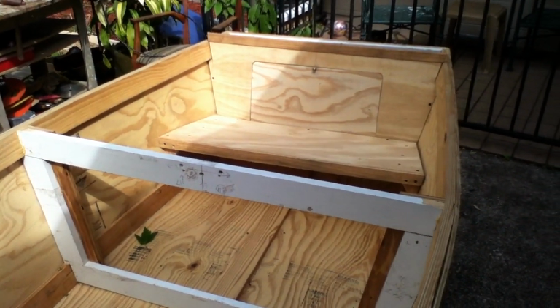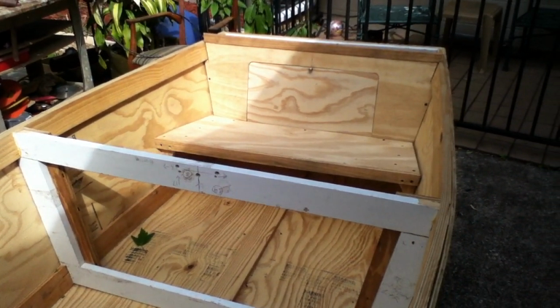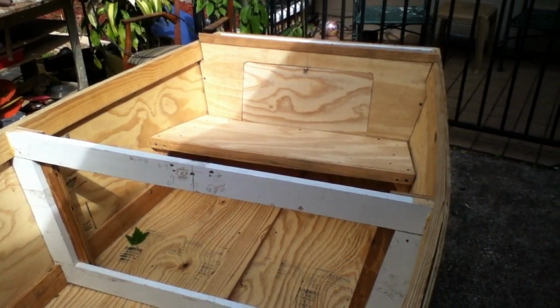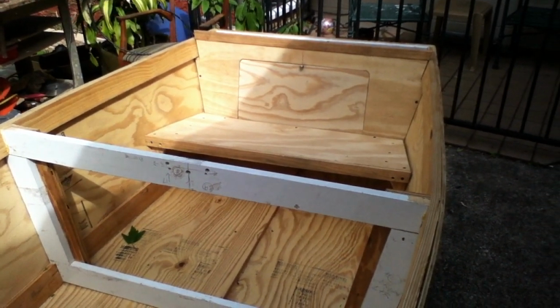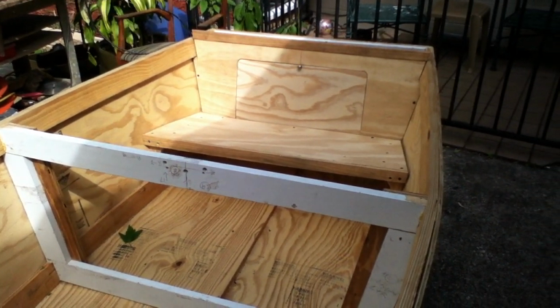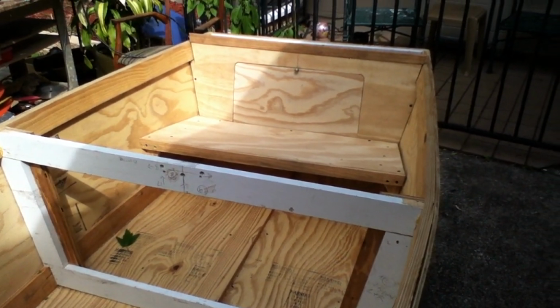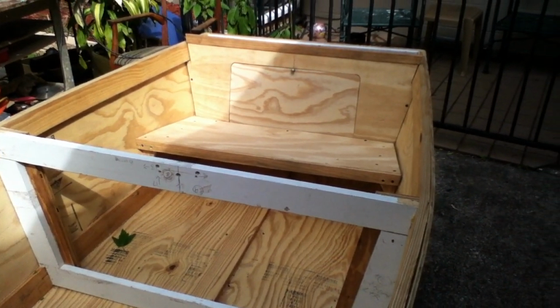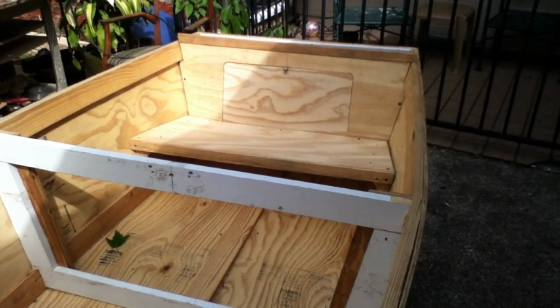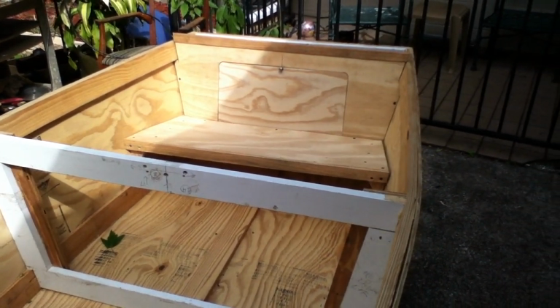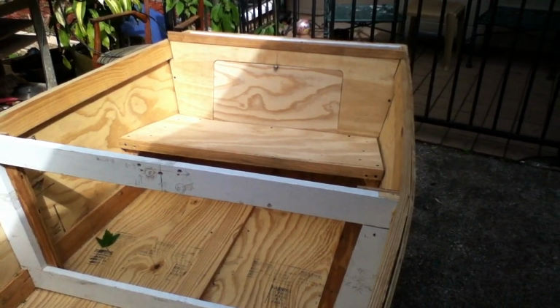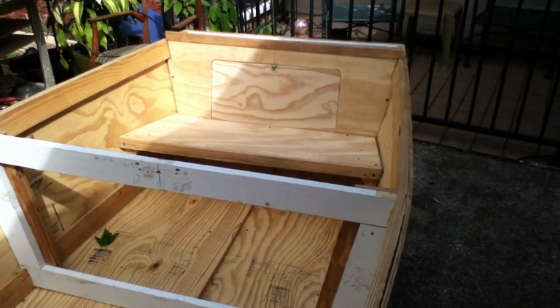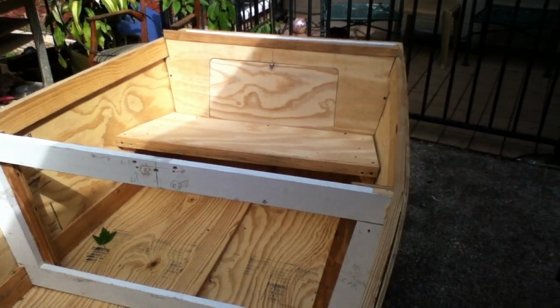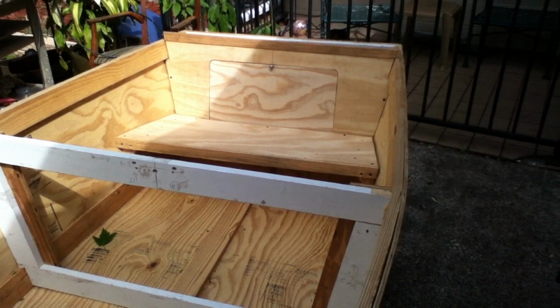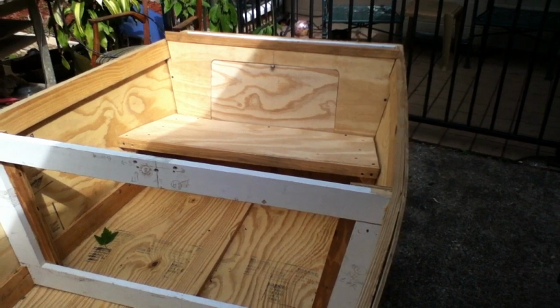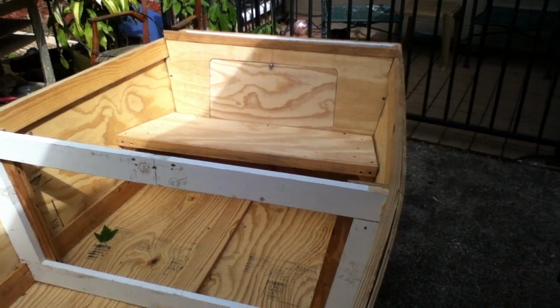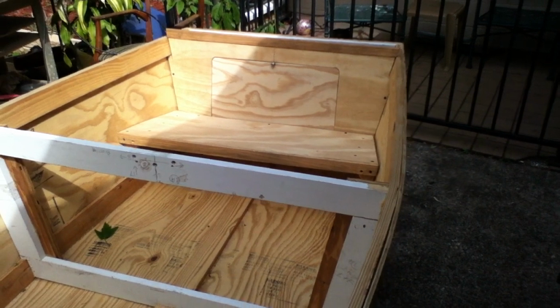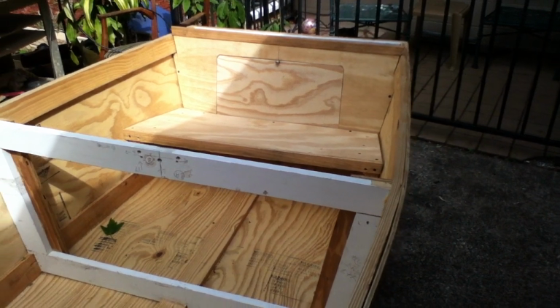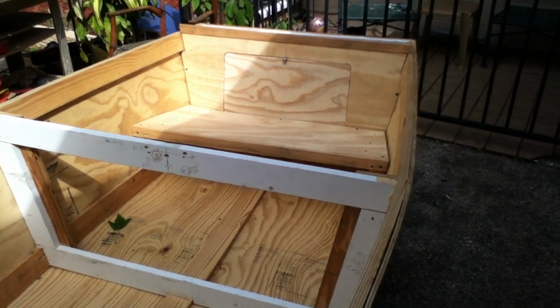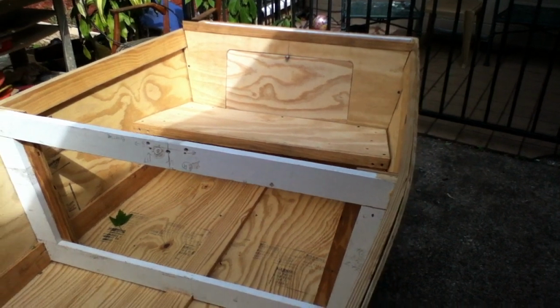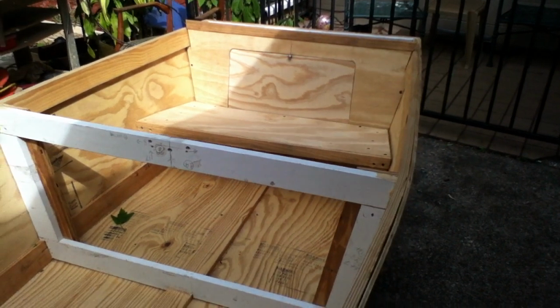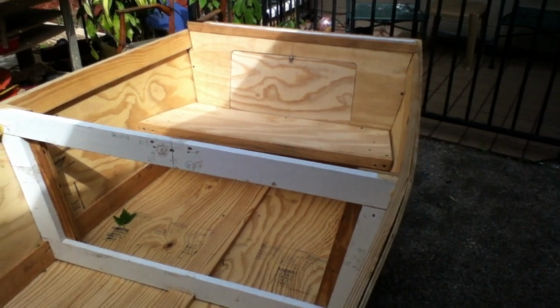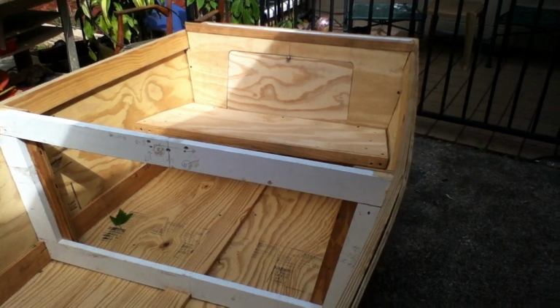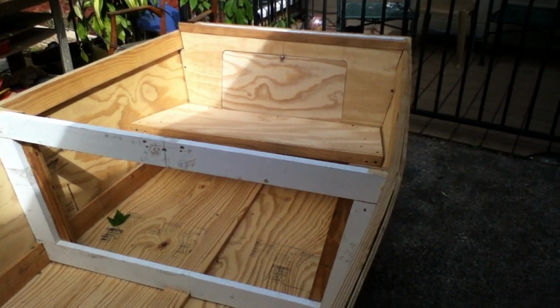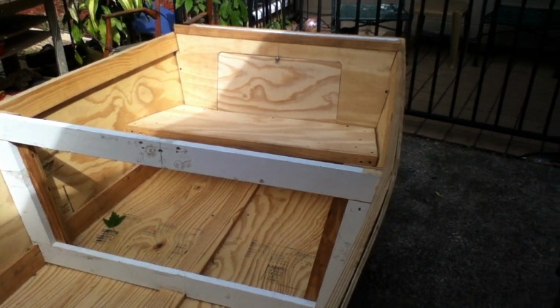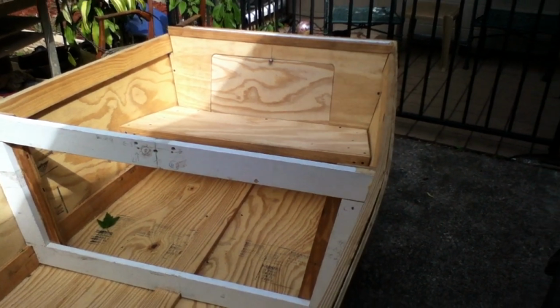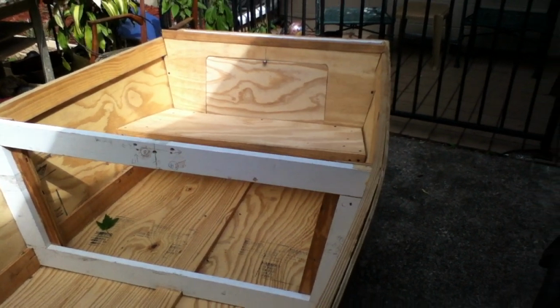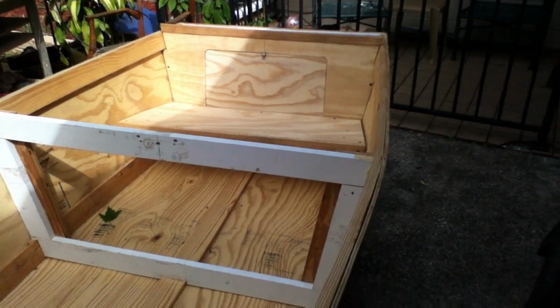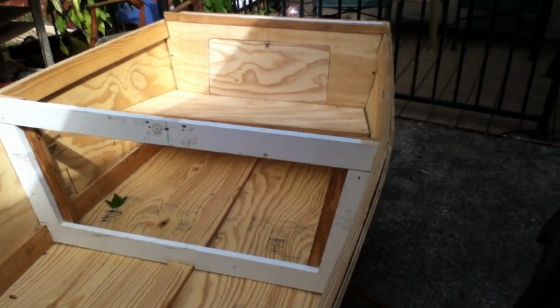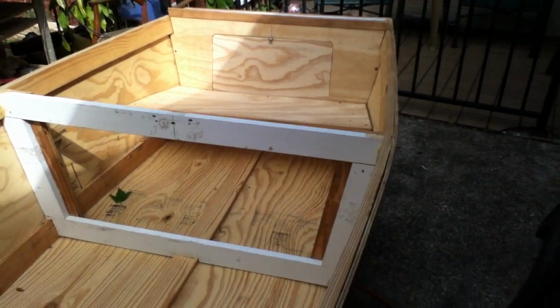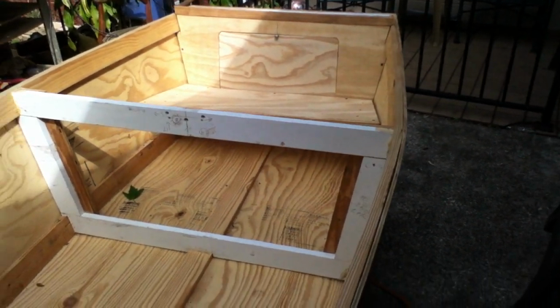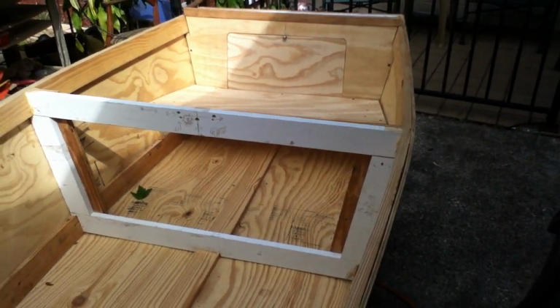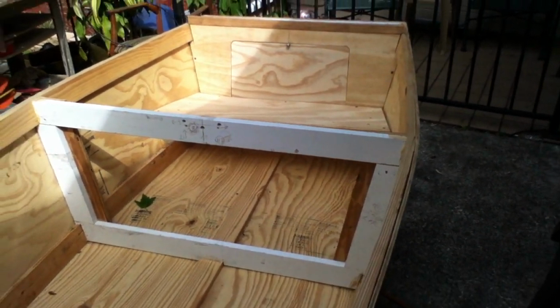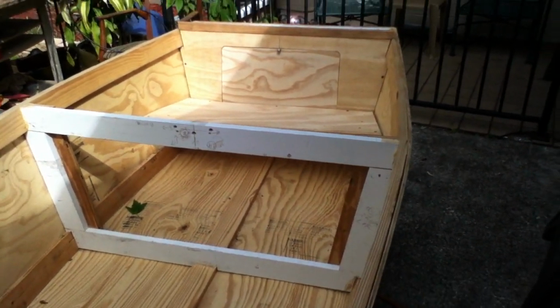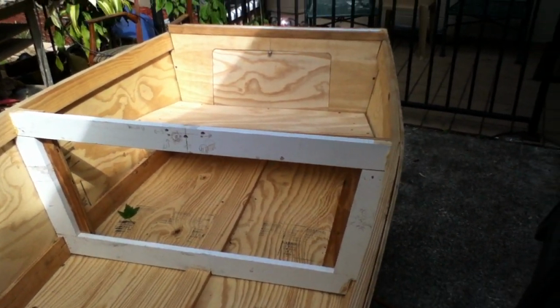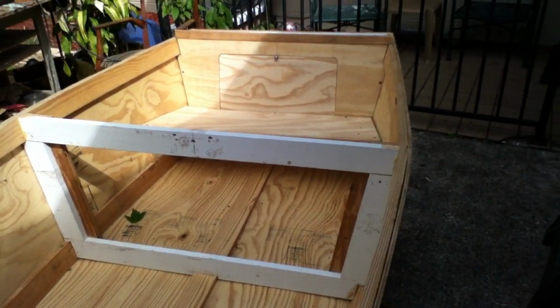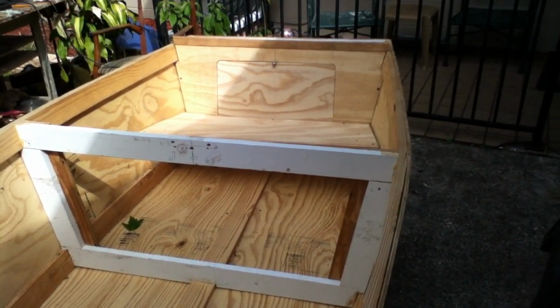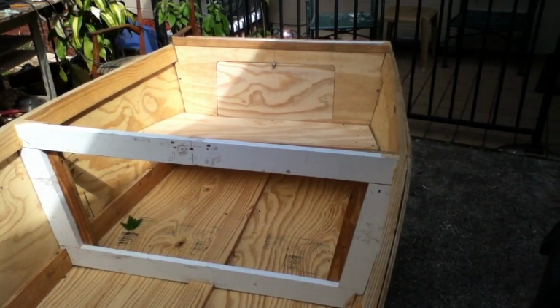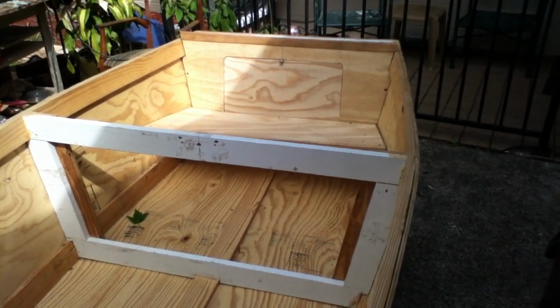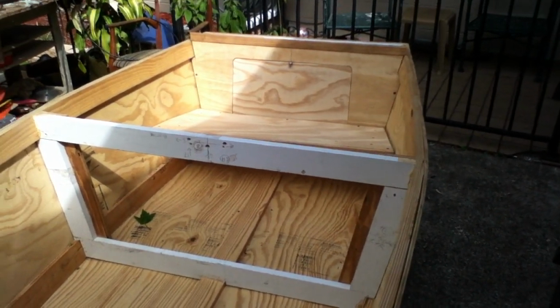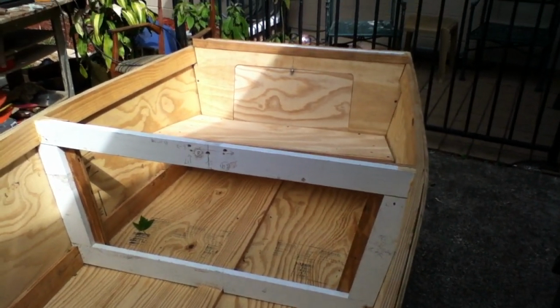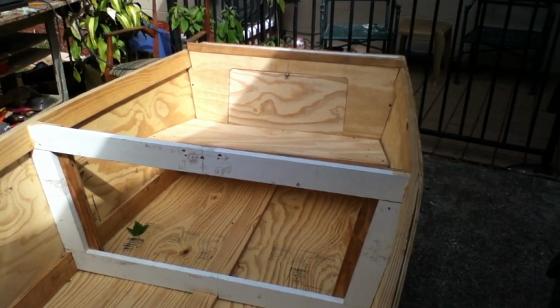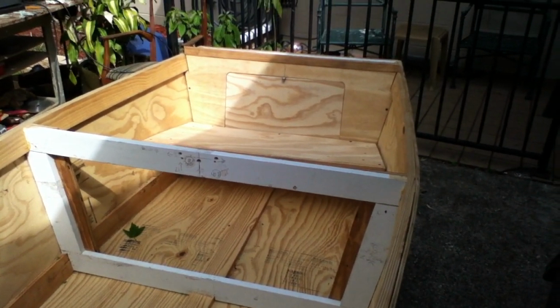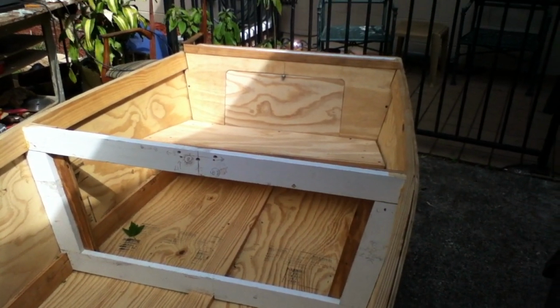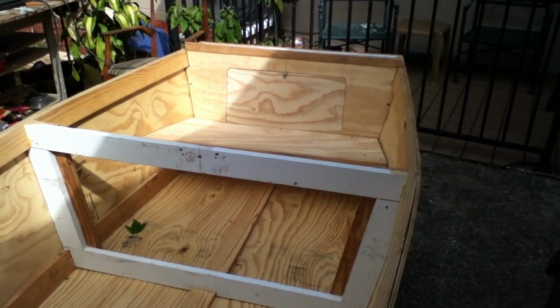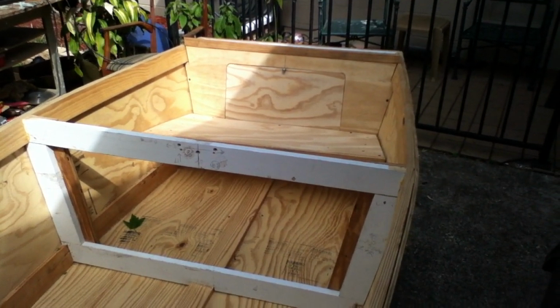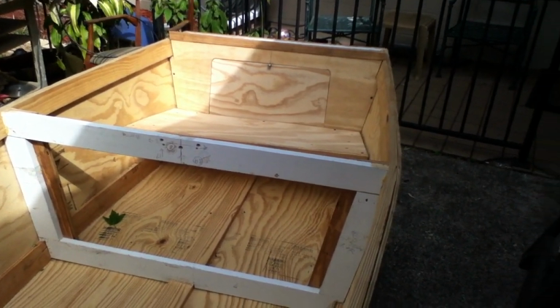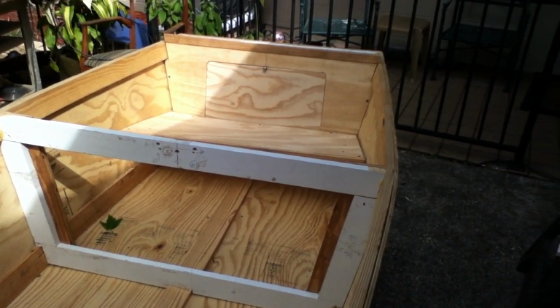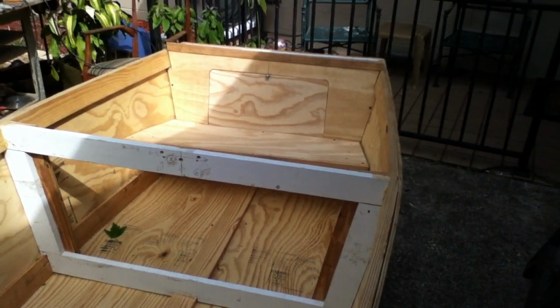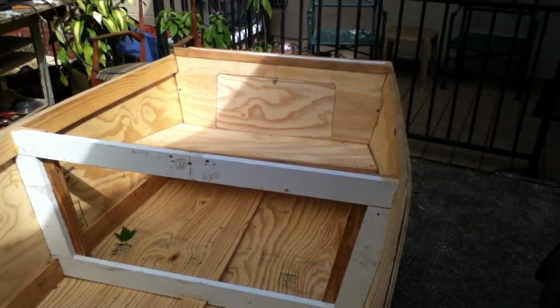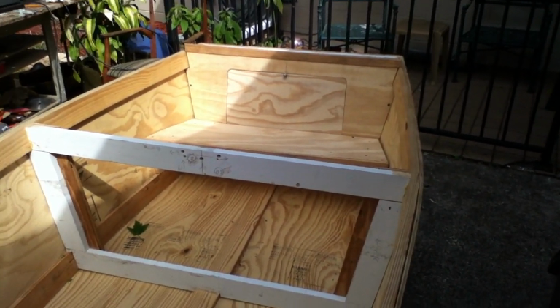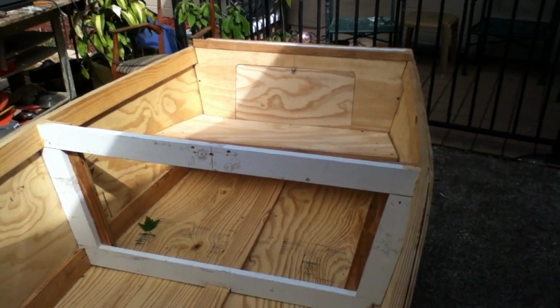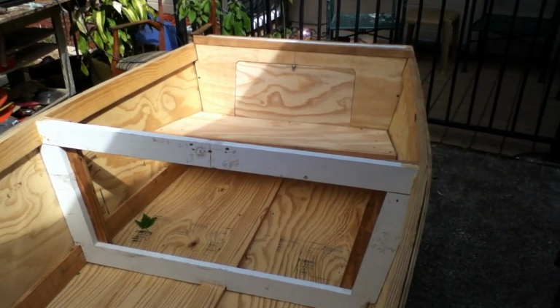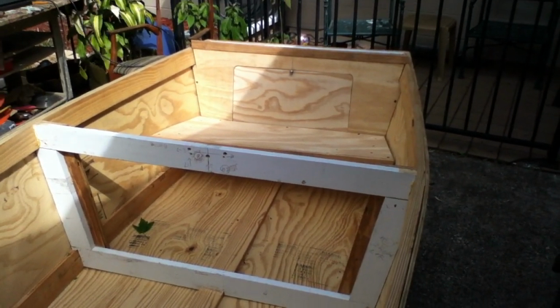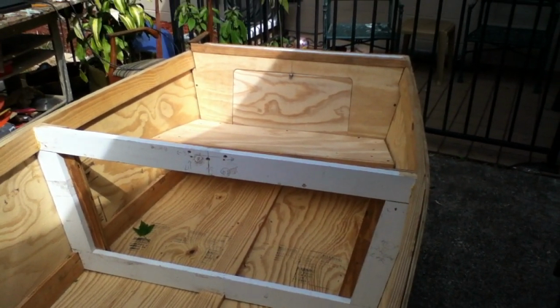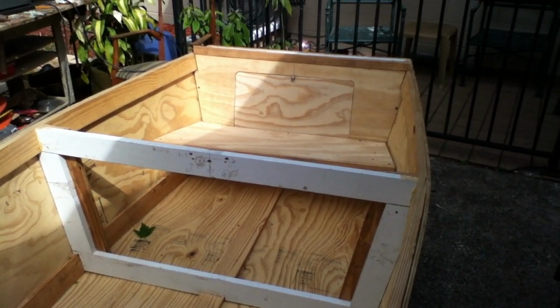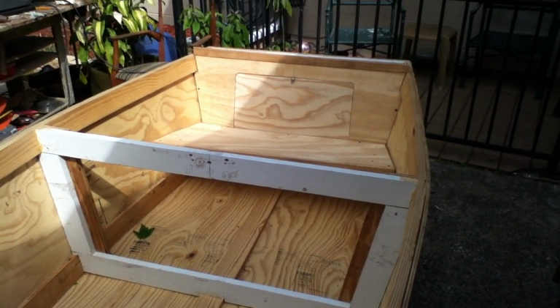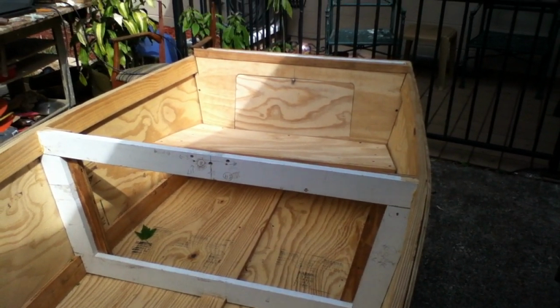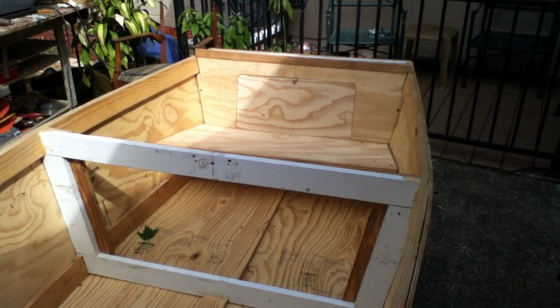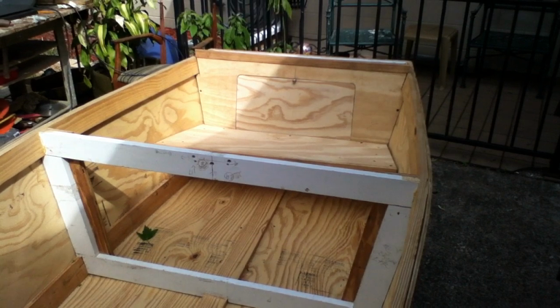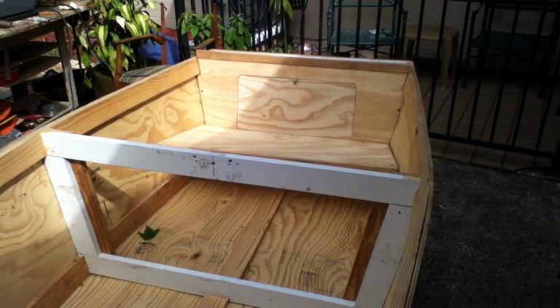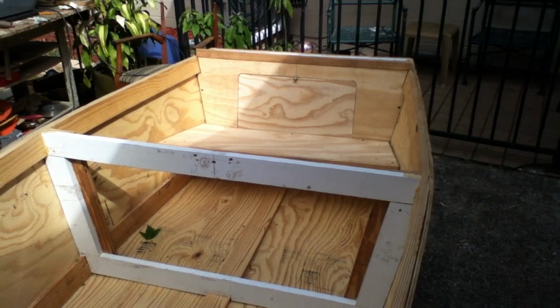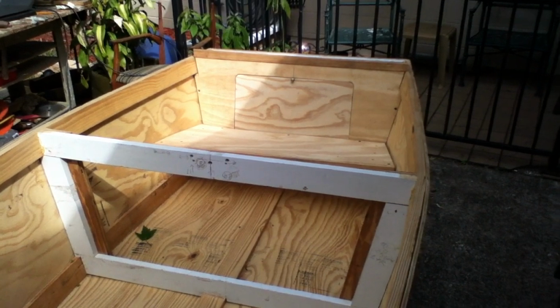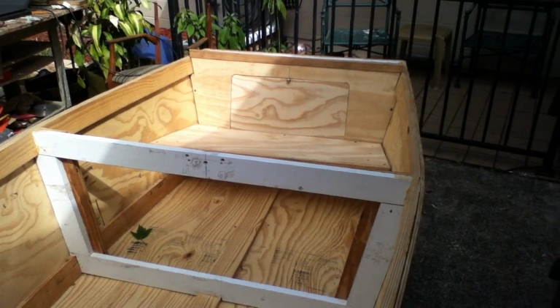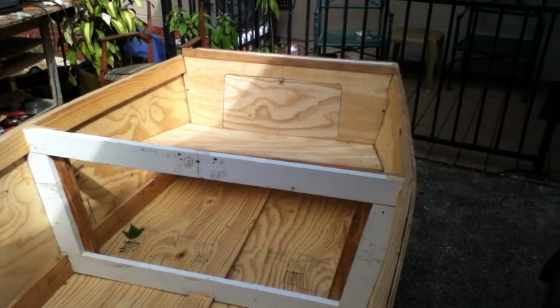Anyway, that's just a quick update. This is PickleMe101 and we're out of here, going back to work.